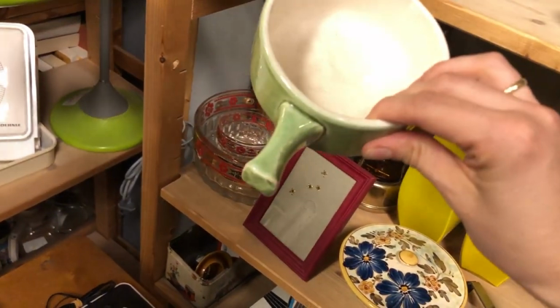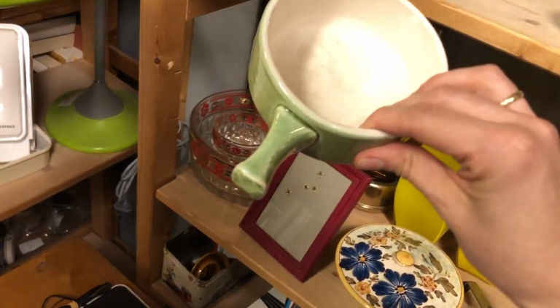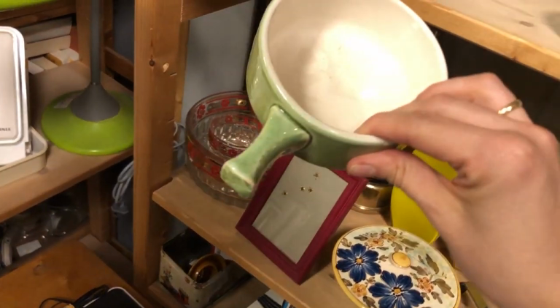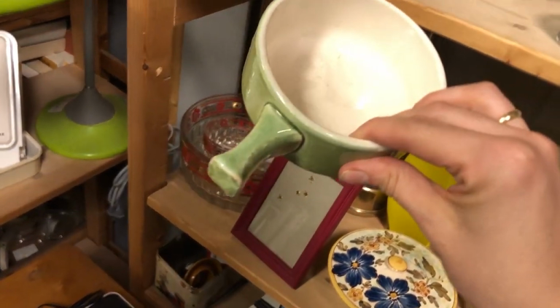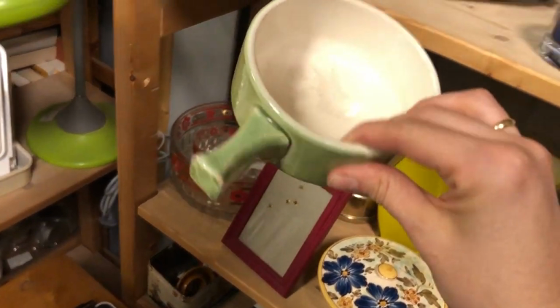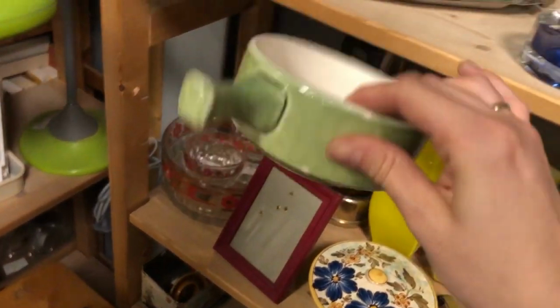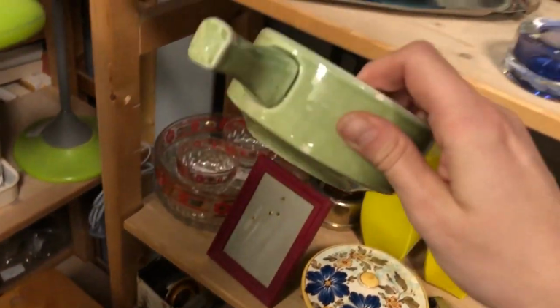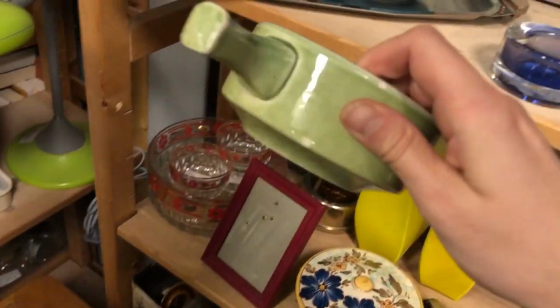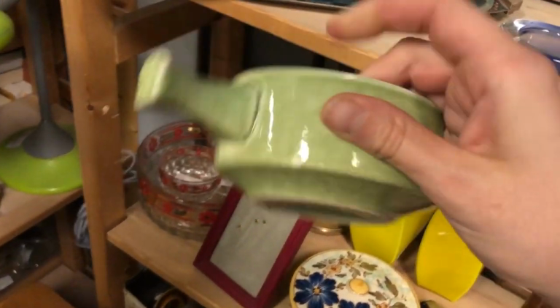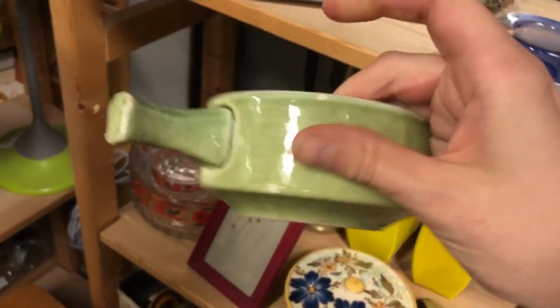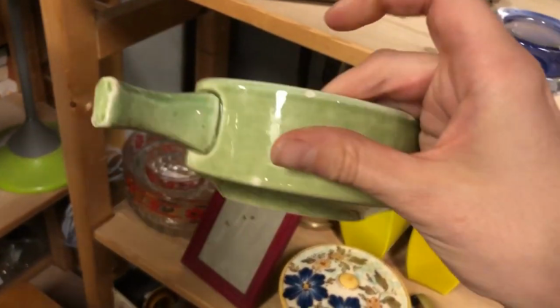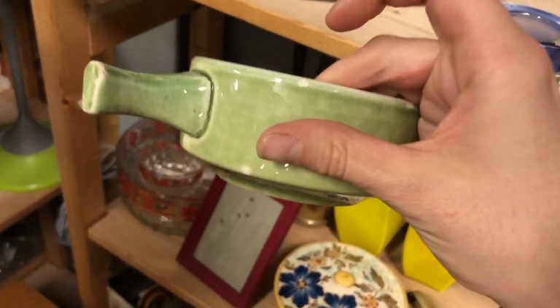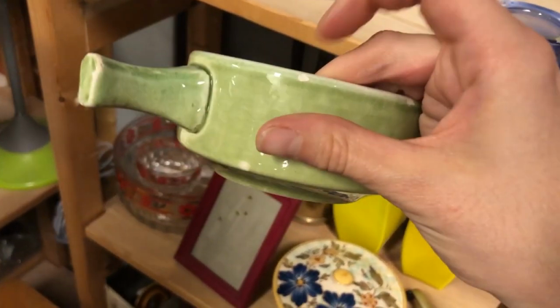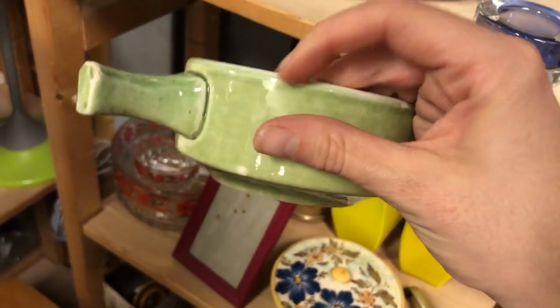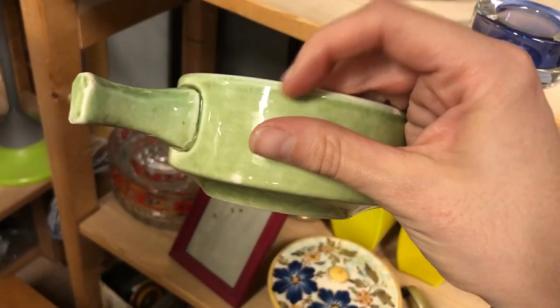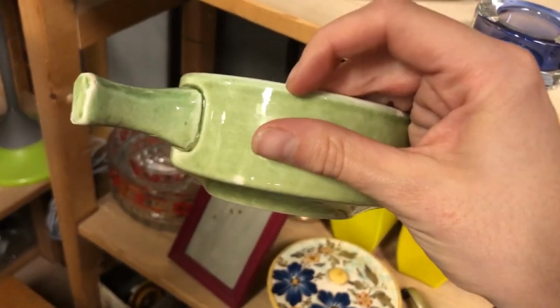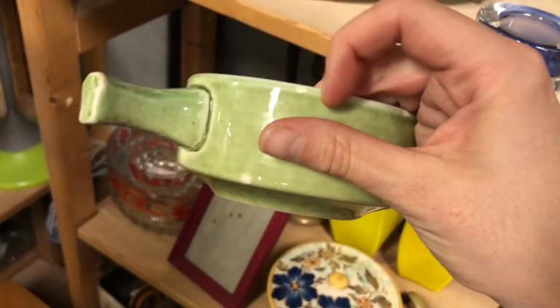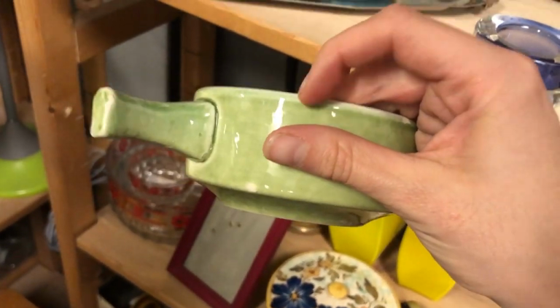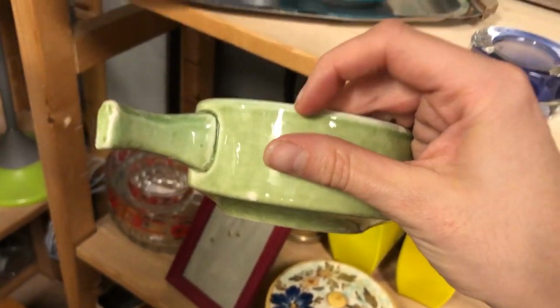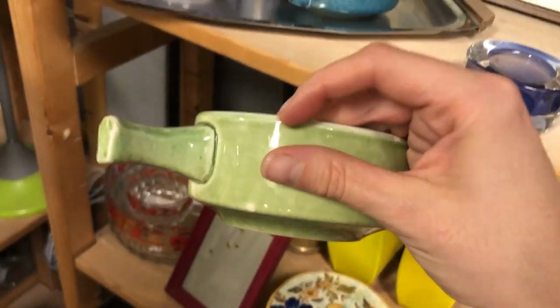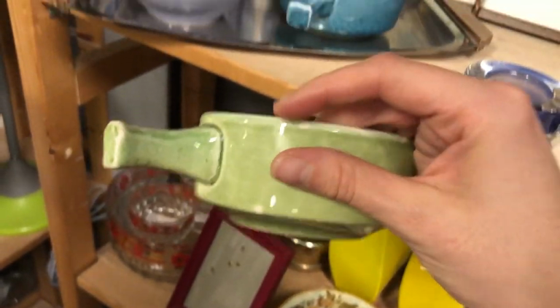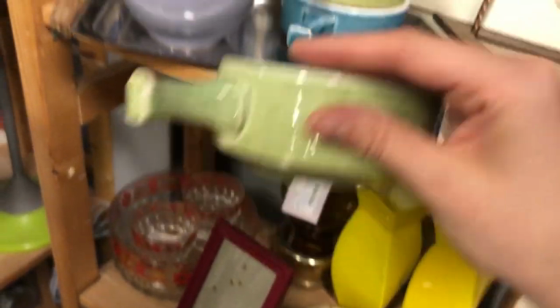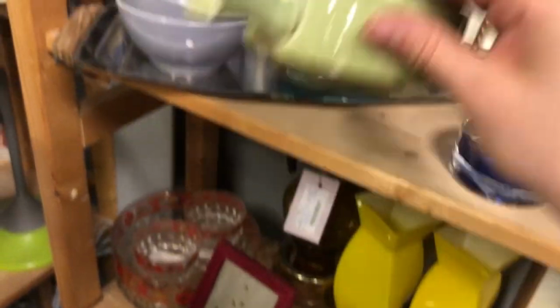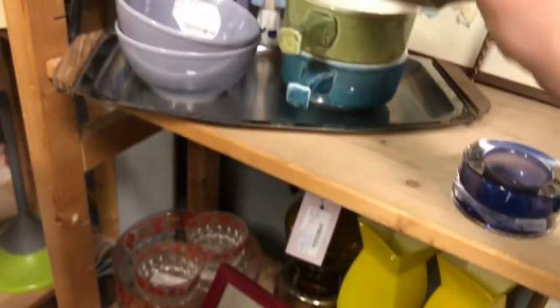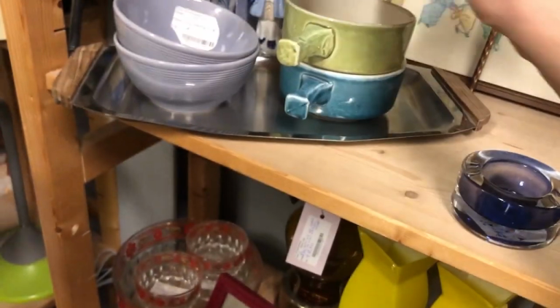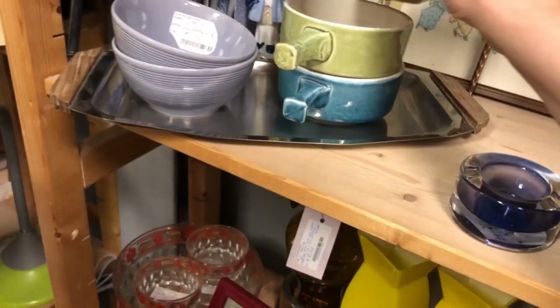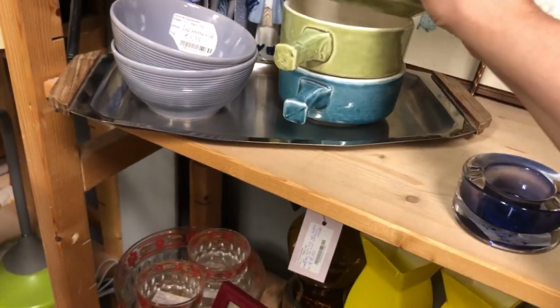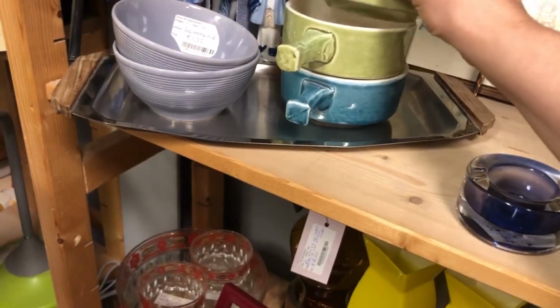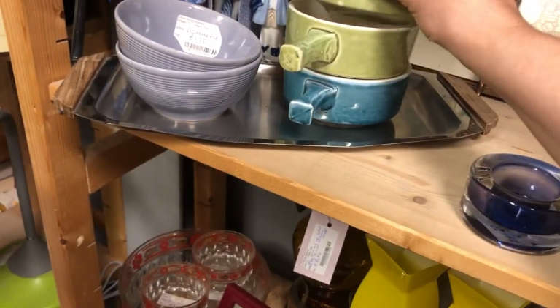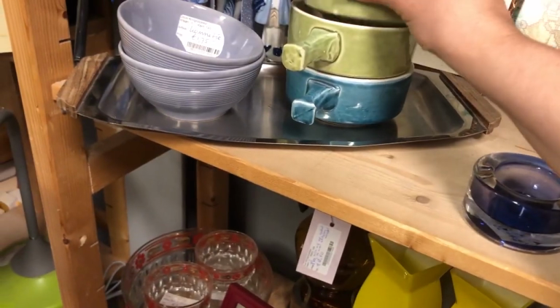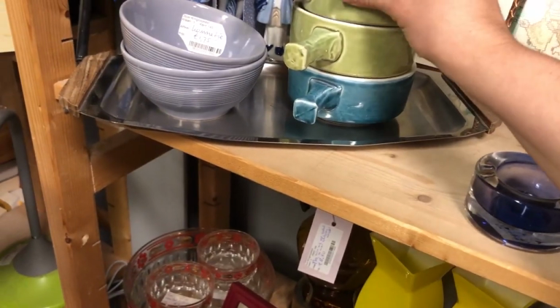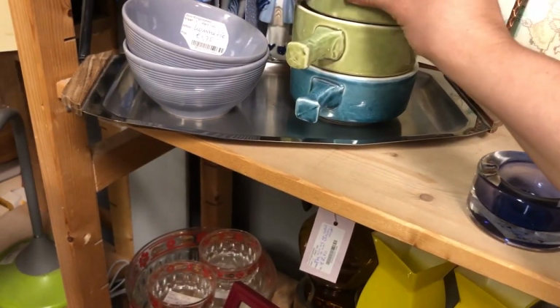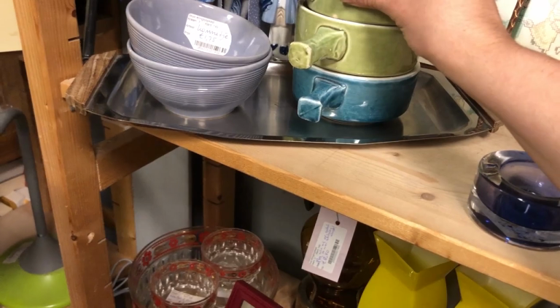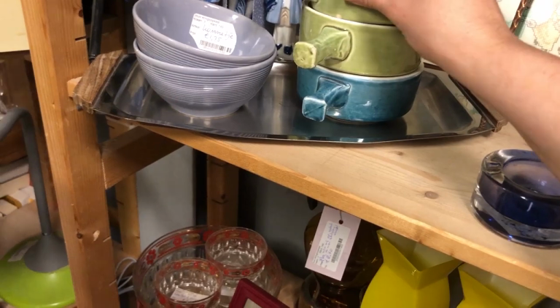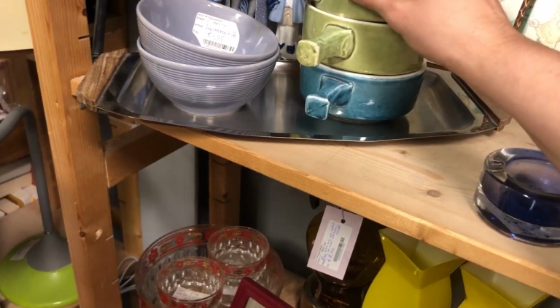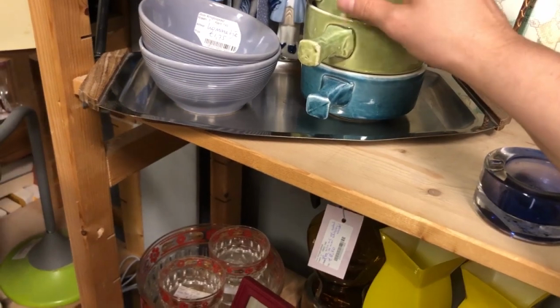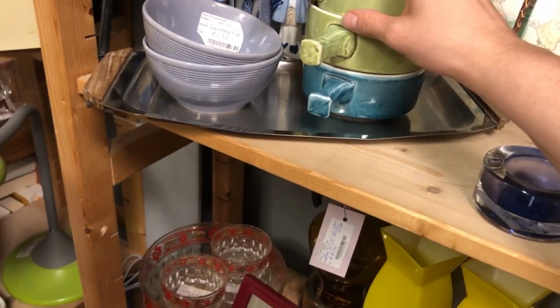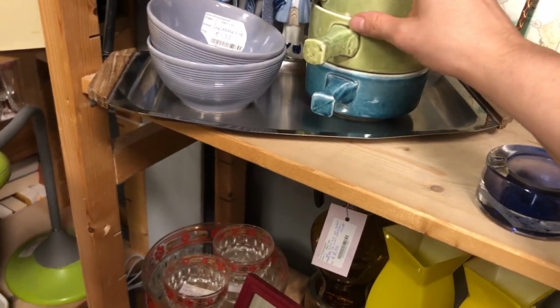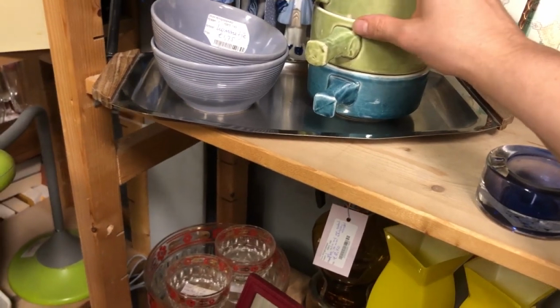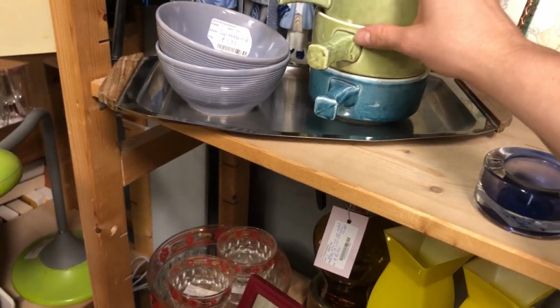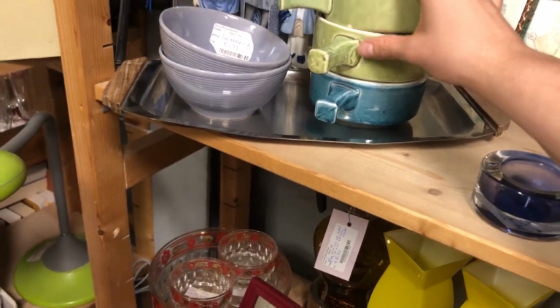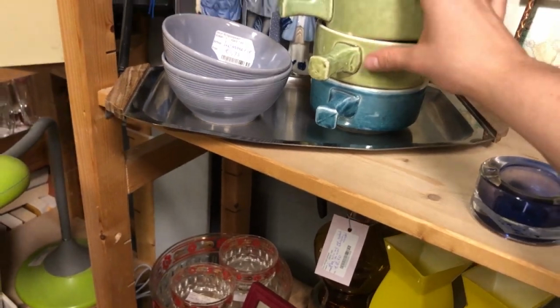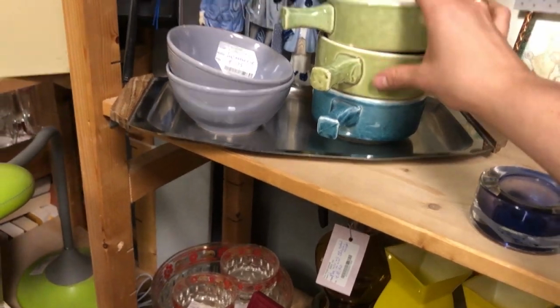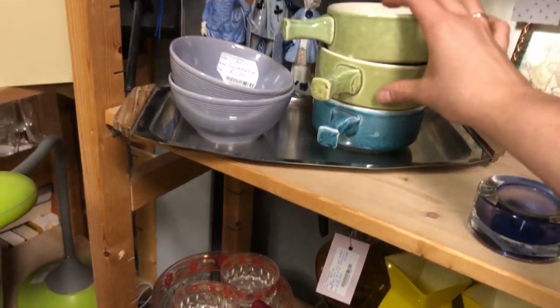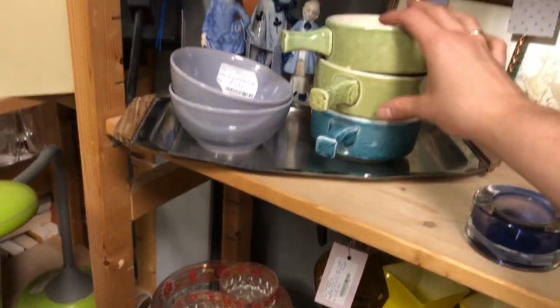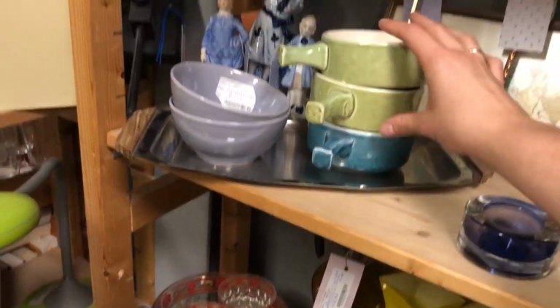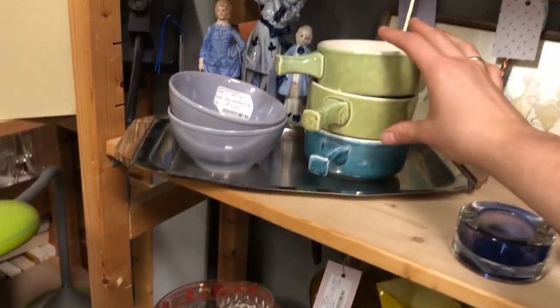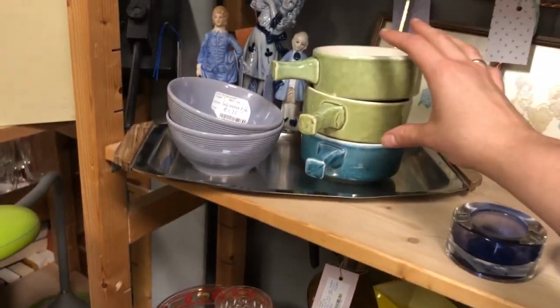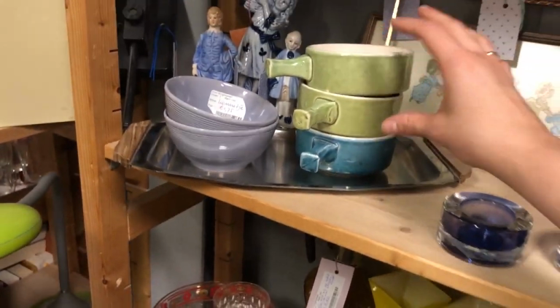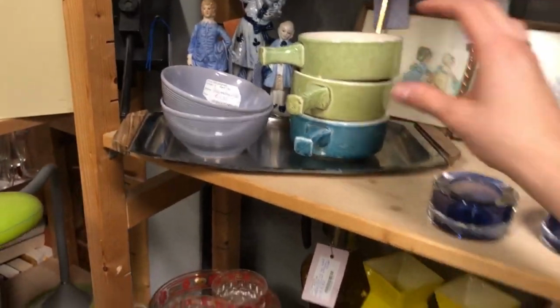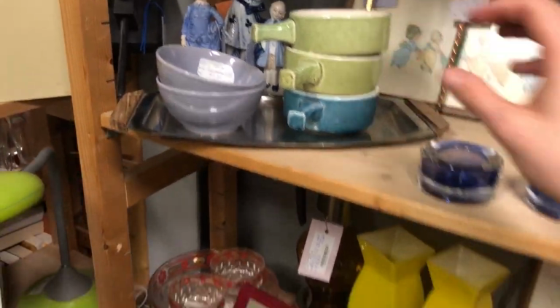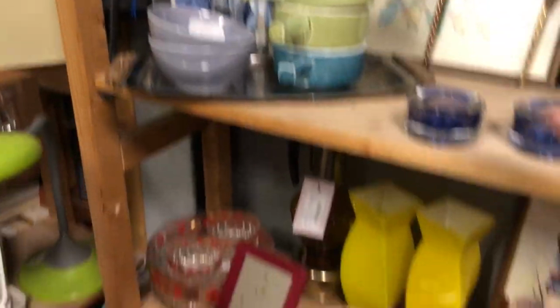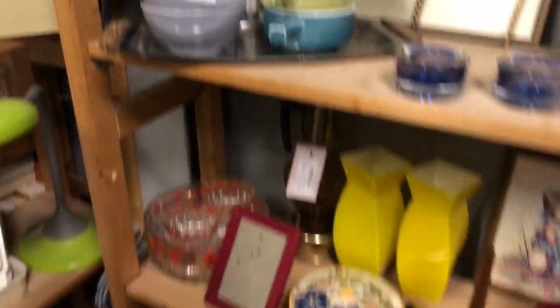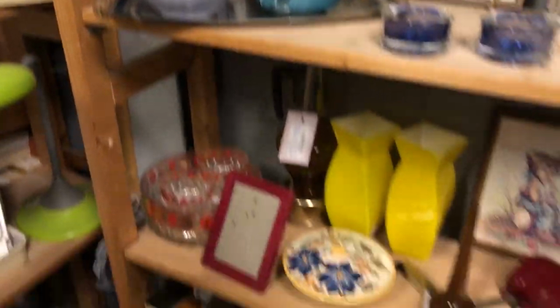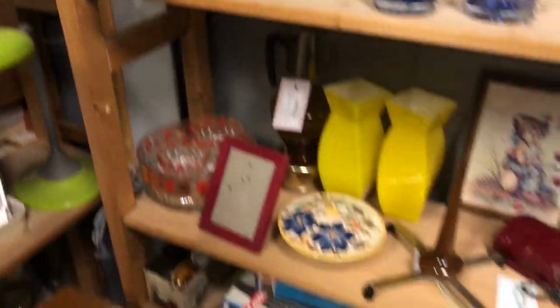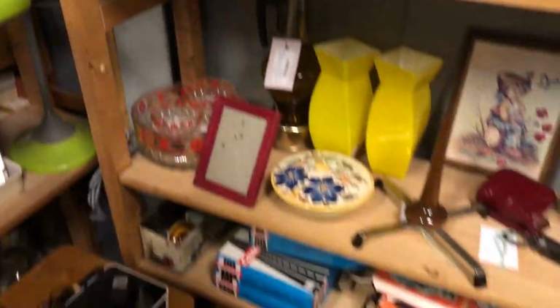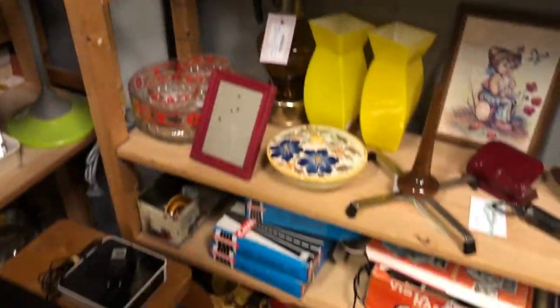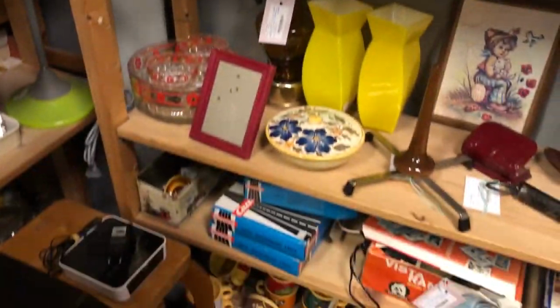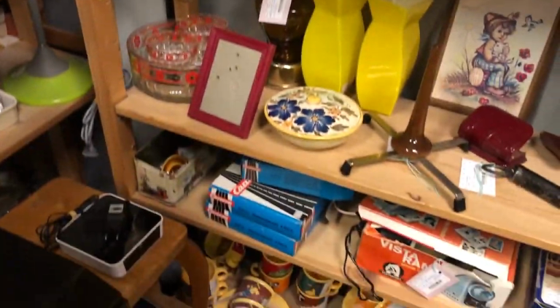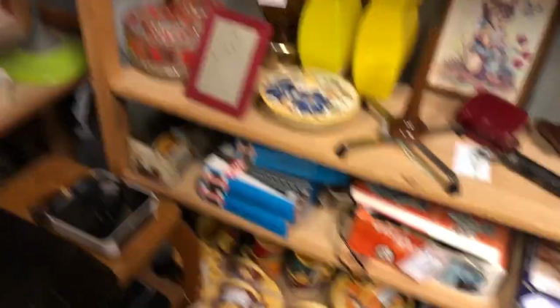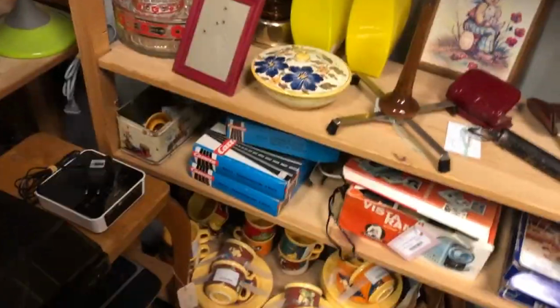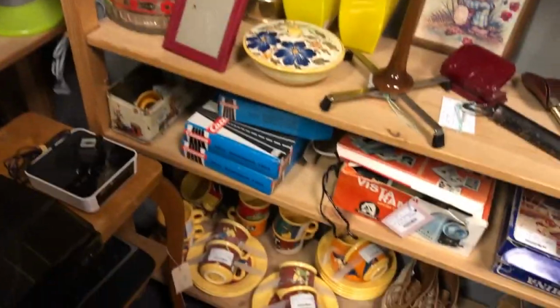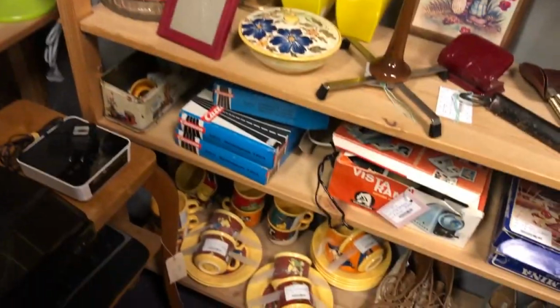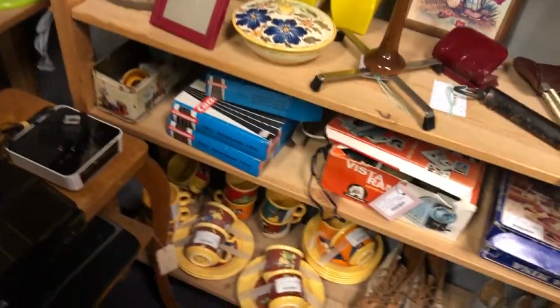This soup bowl set was so, so good — look at these colors. They were chipped though, which was such a bummer.